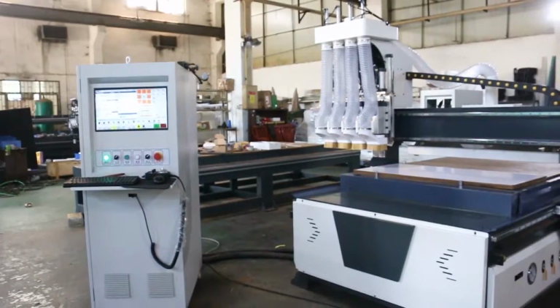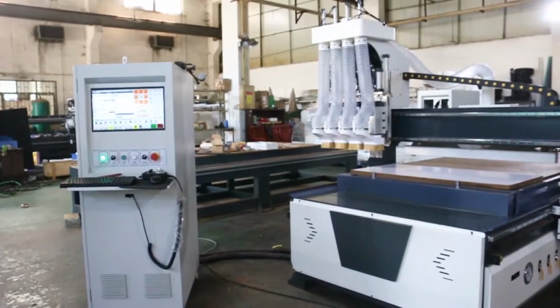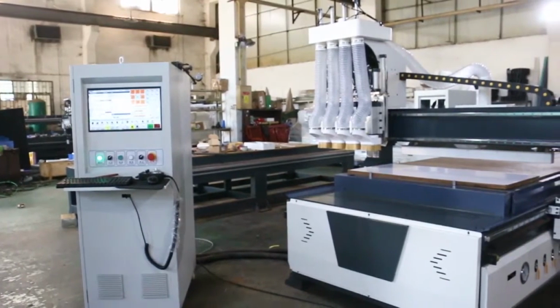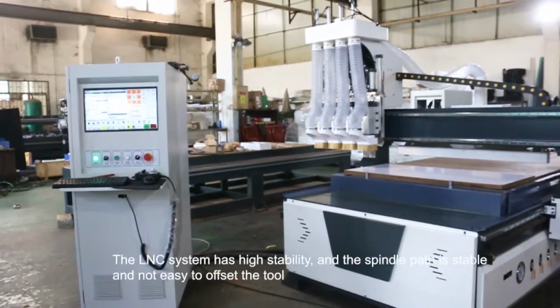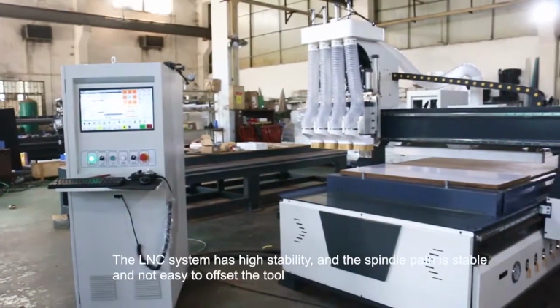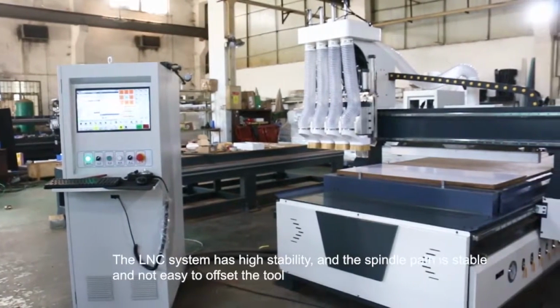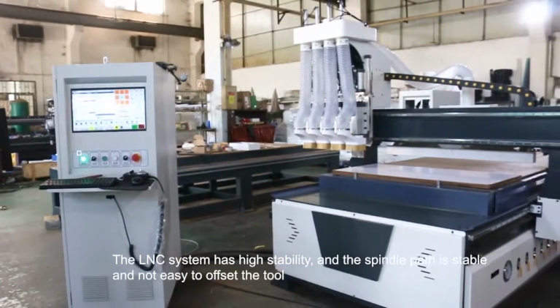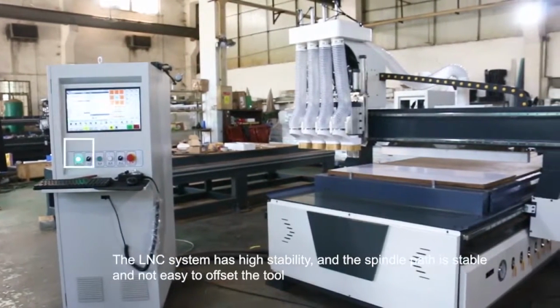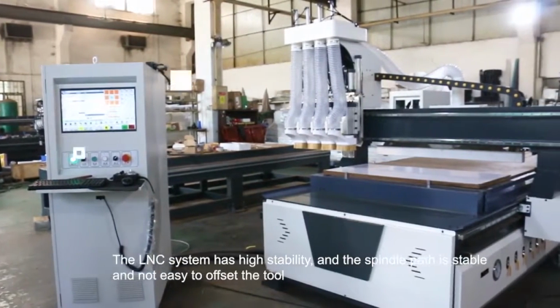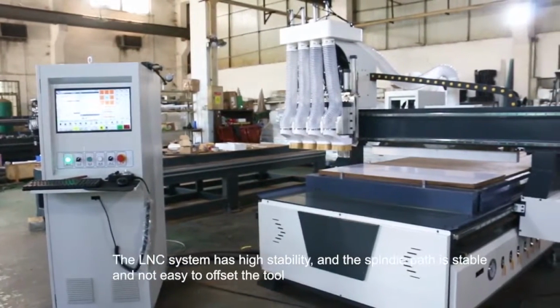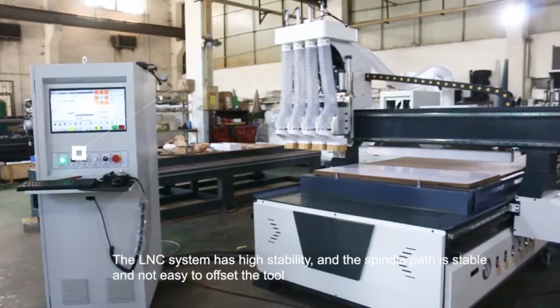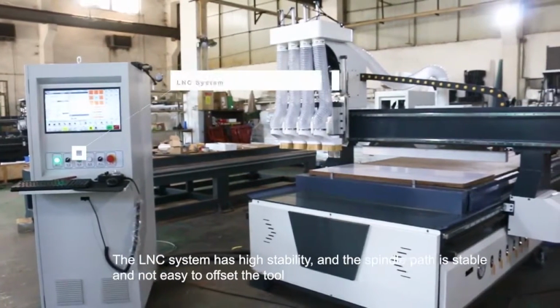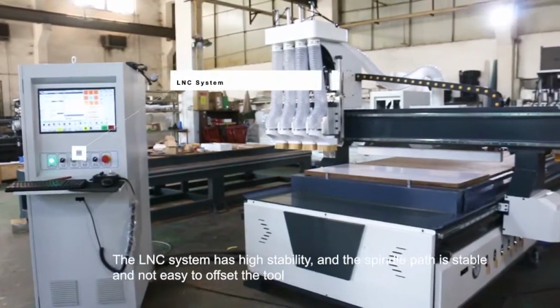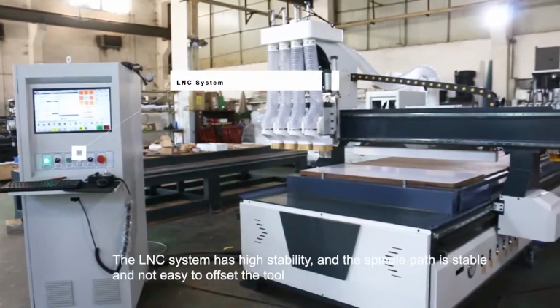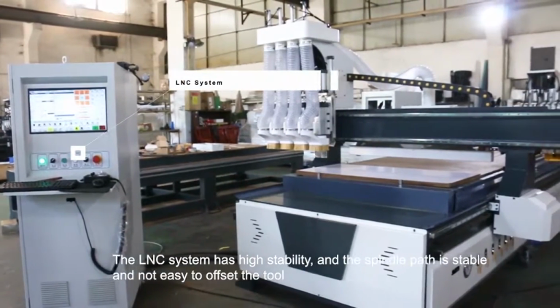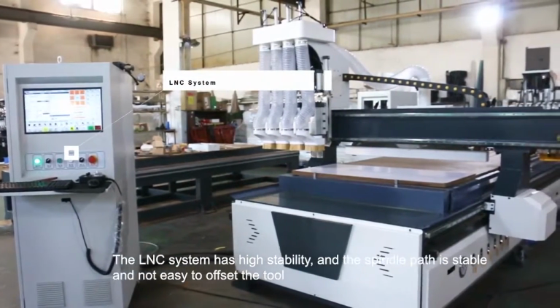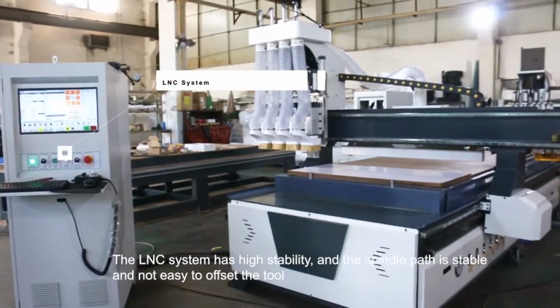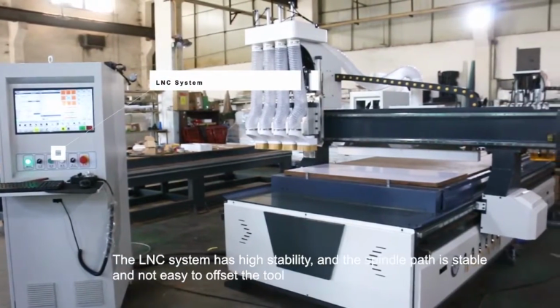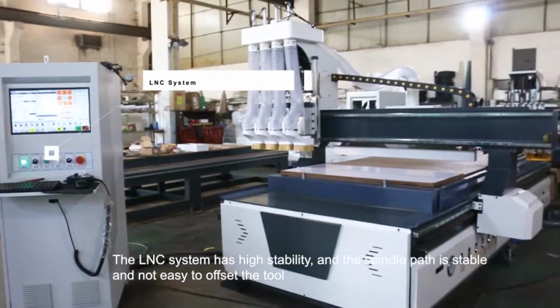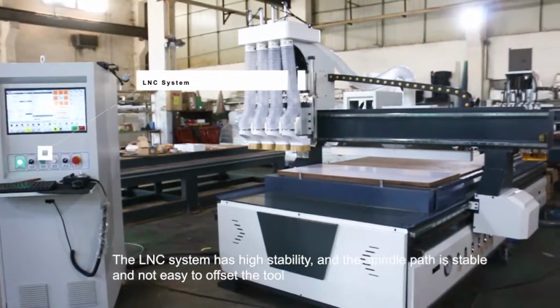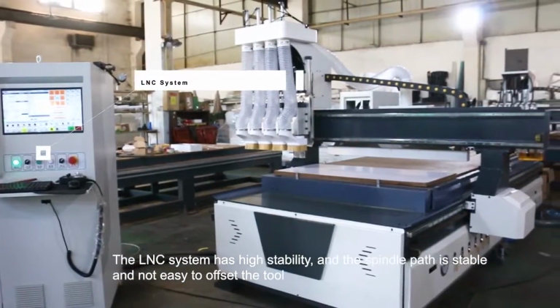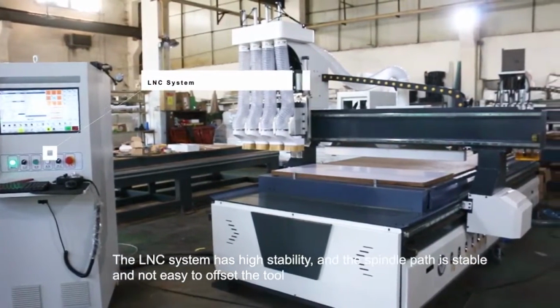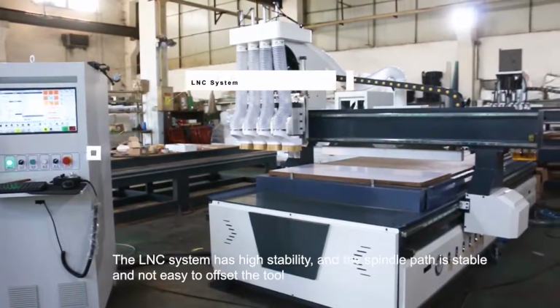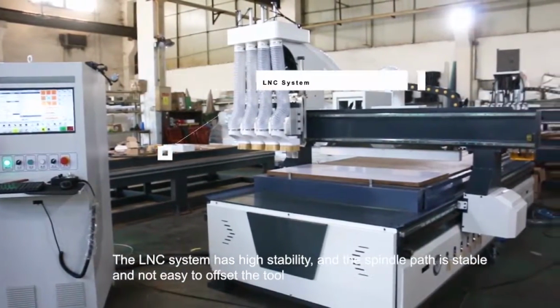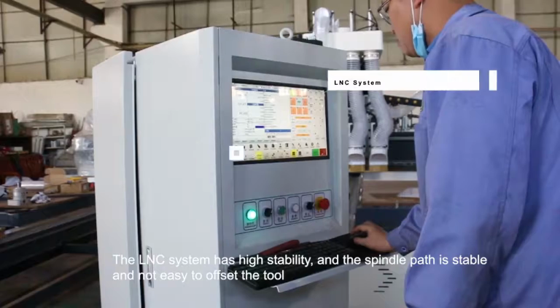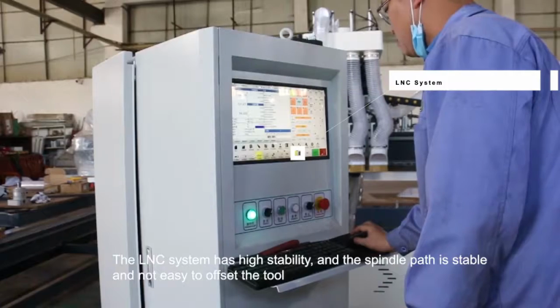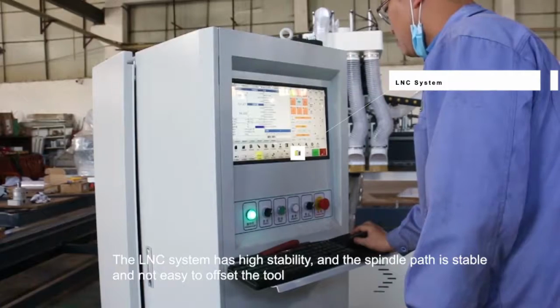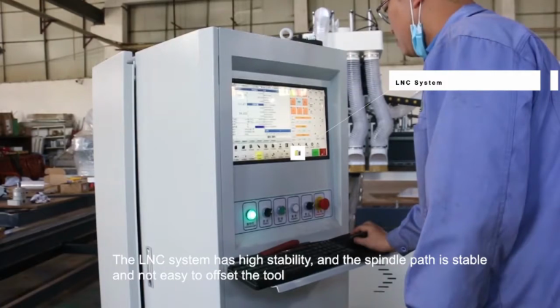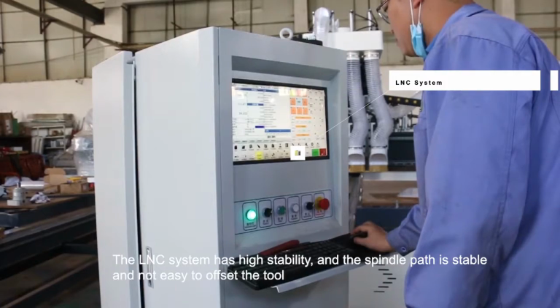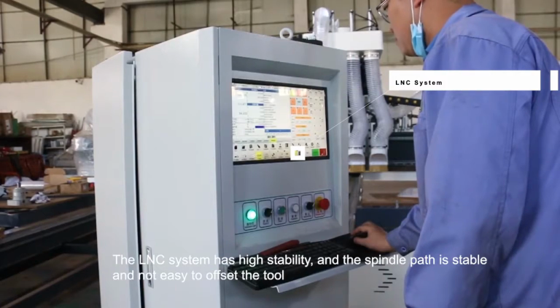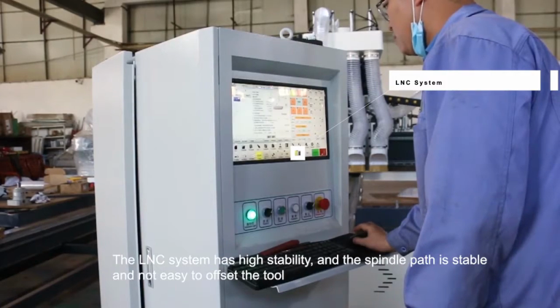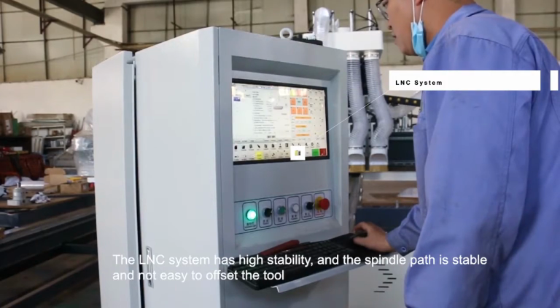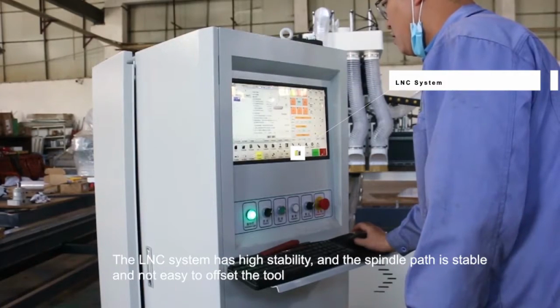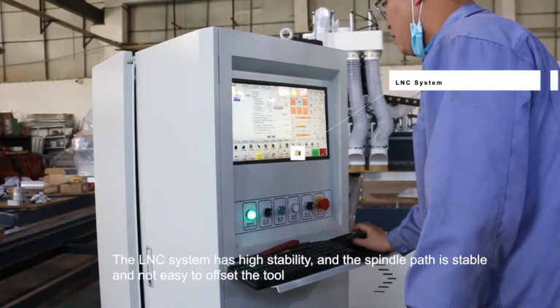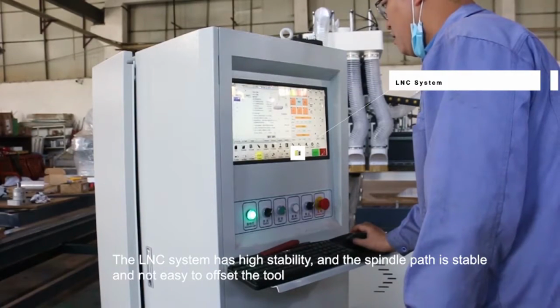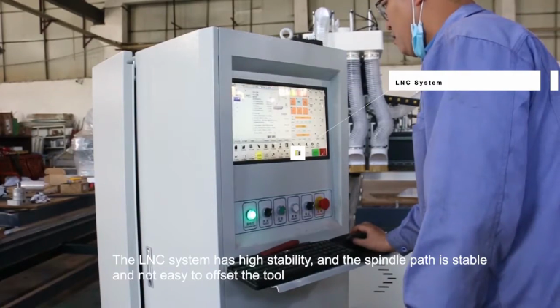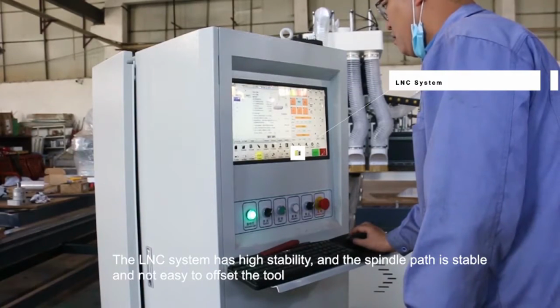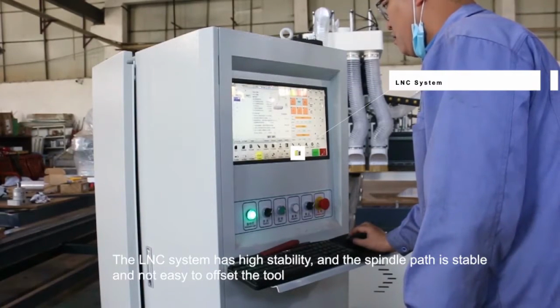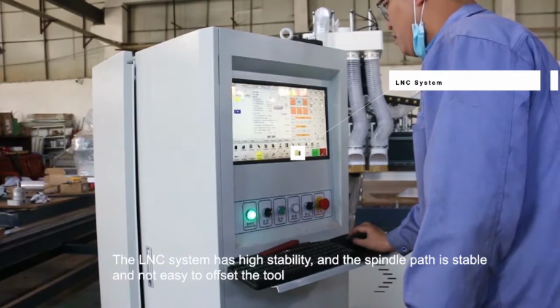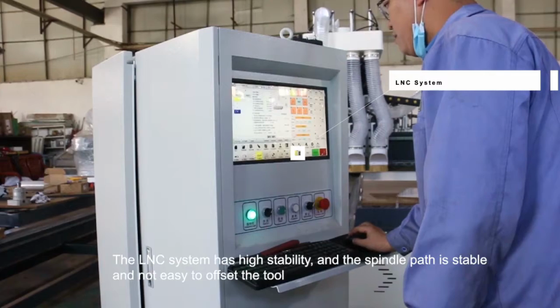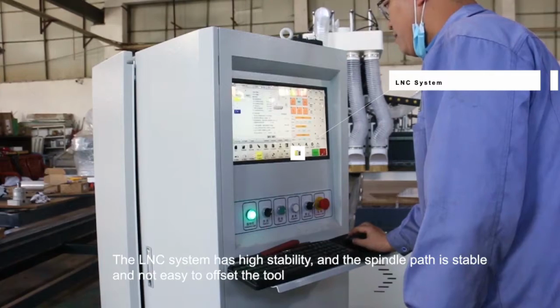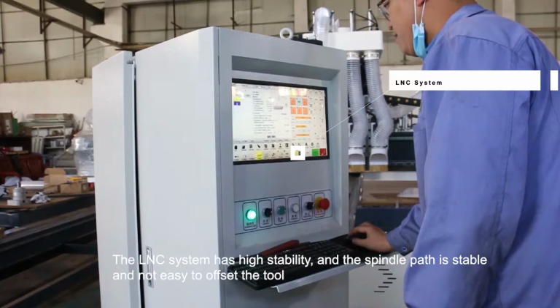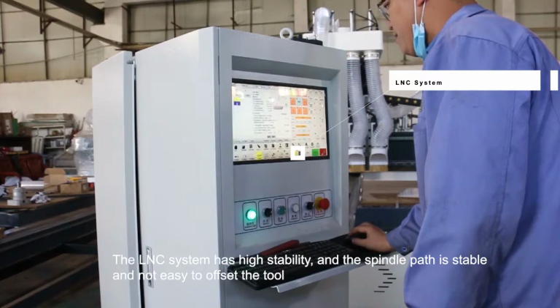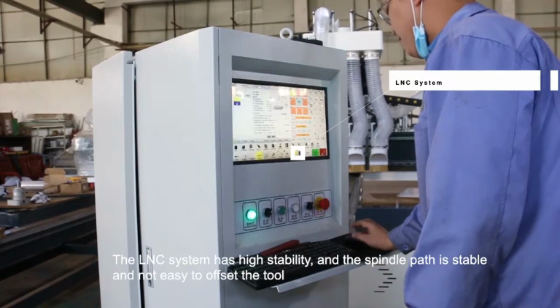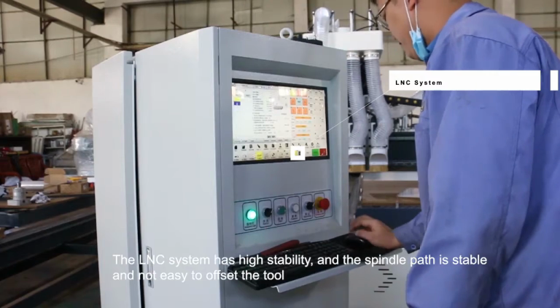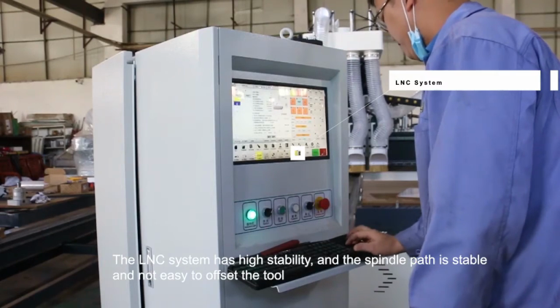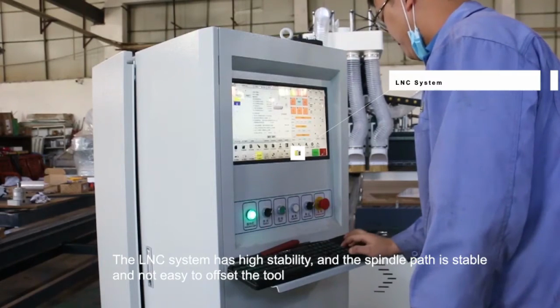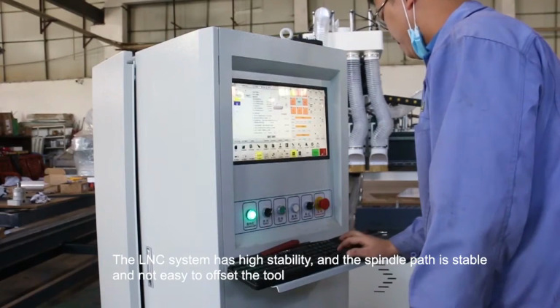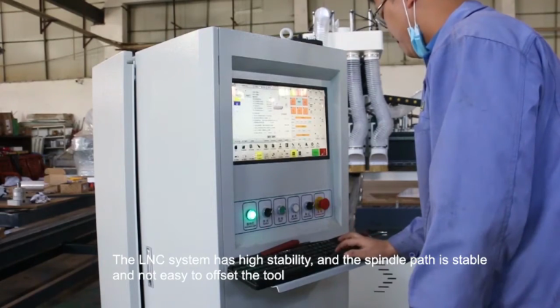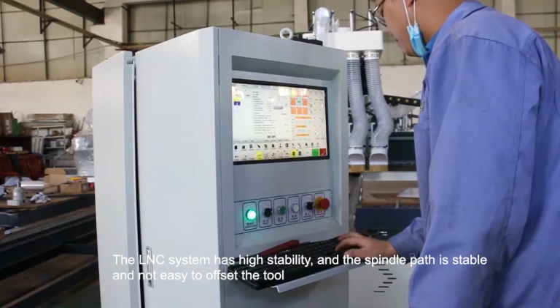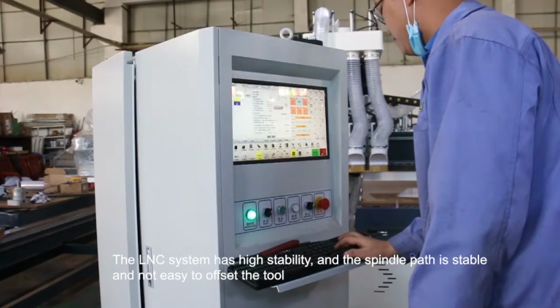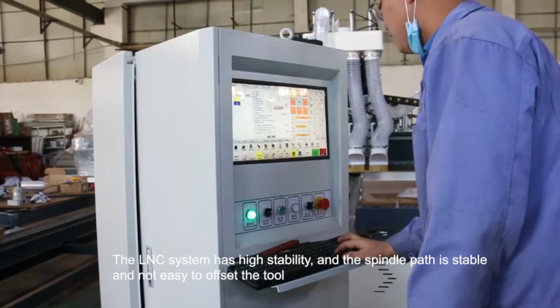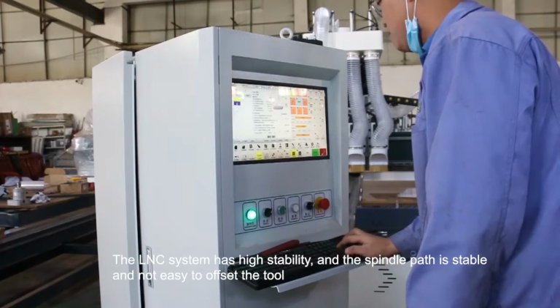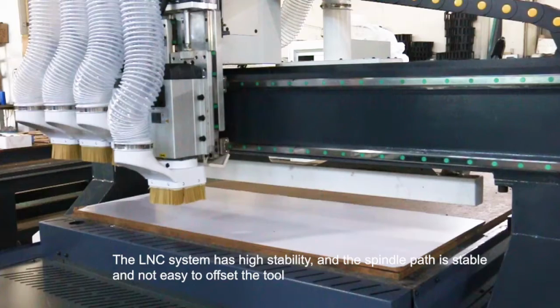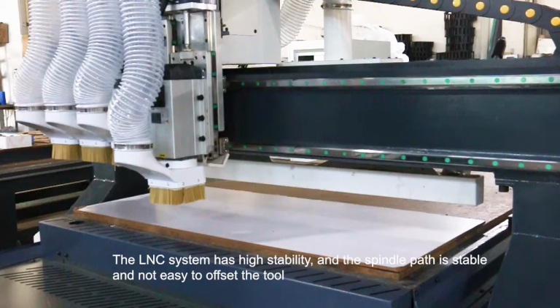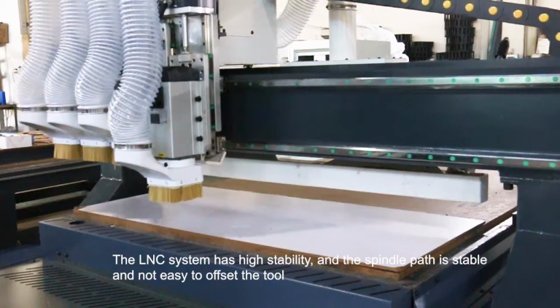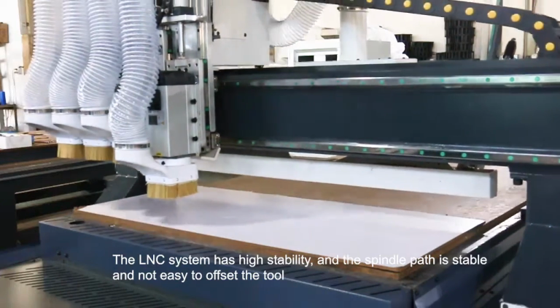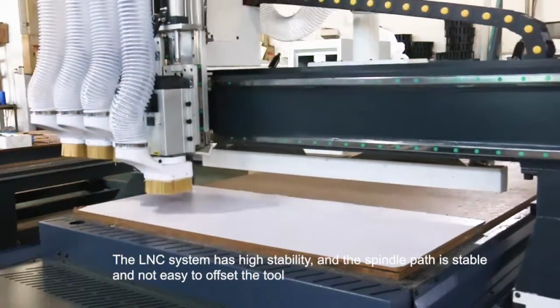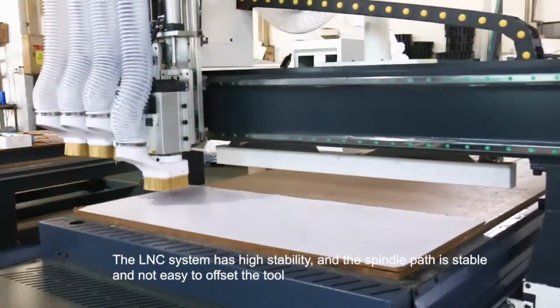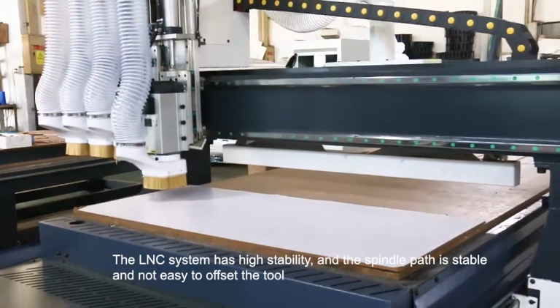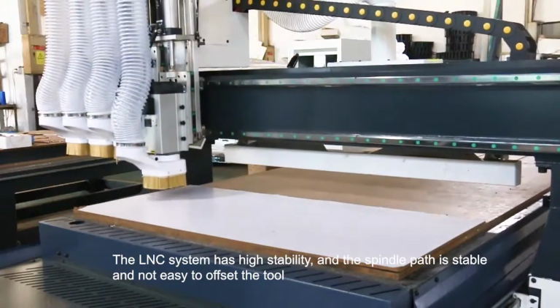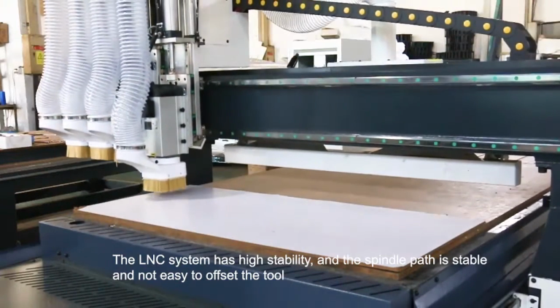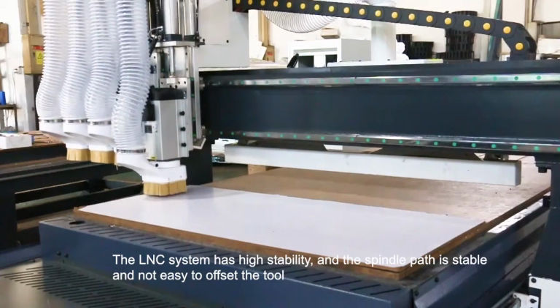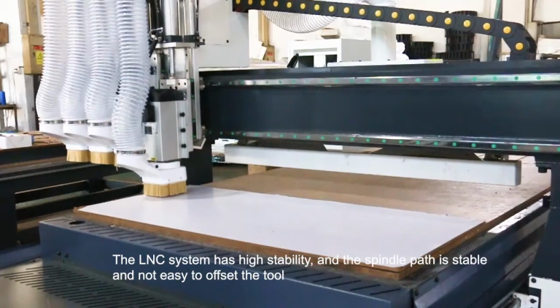The LNC system has high stability and the spiral path is stable and not easy to offset the tool.